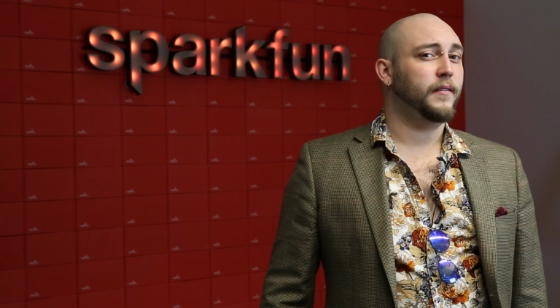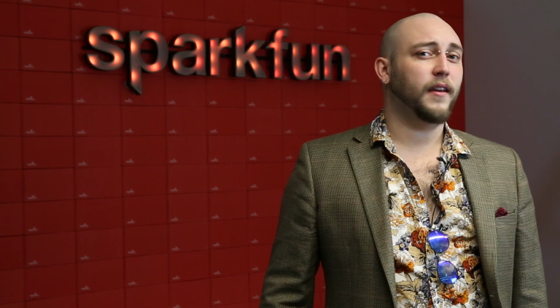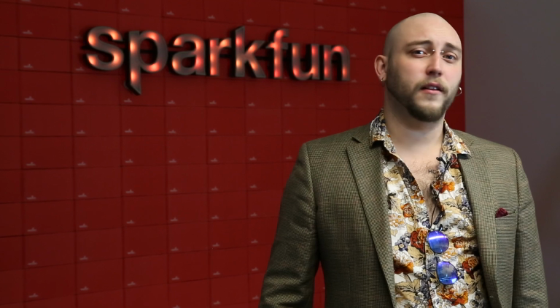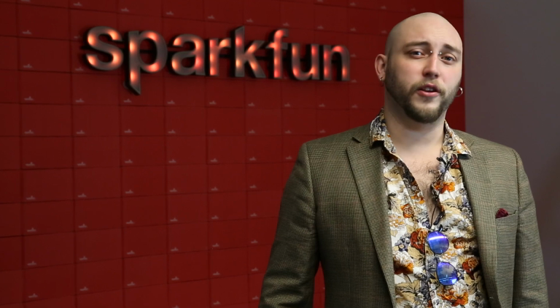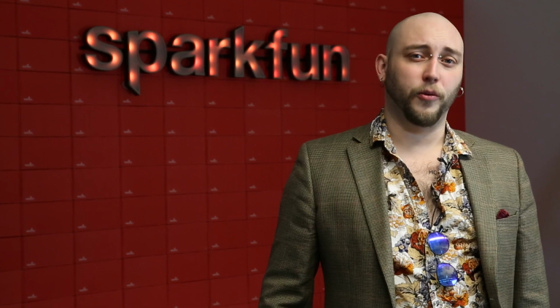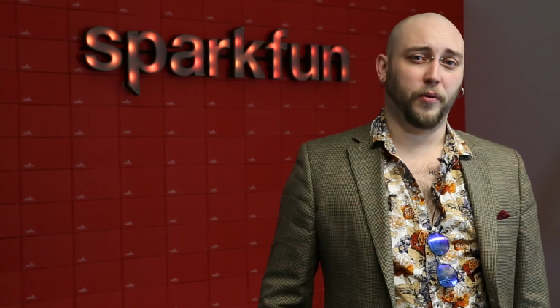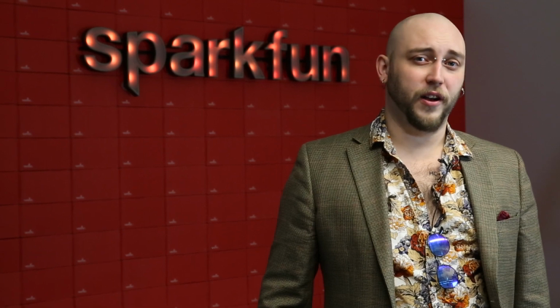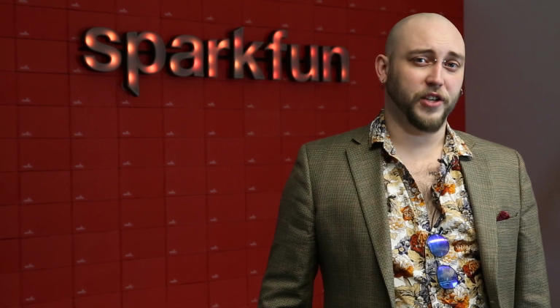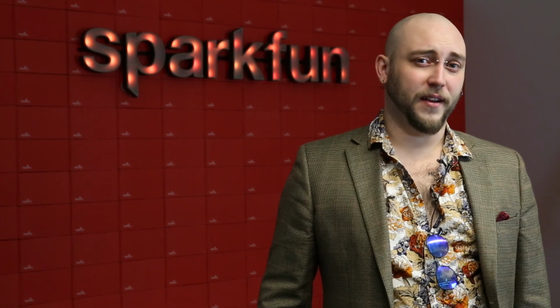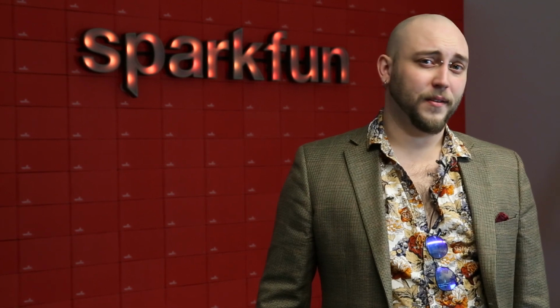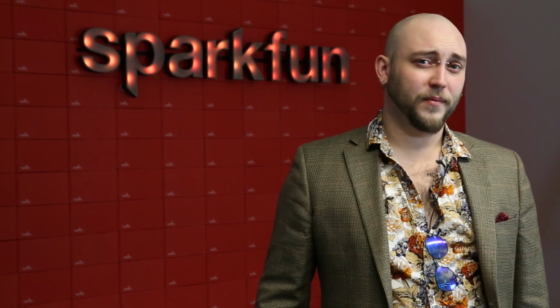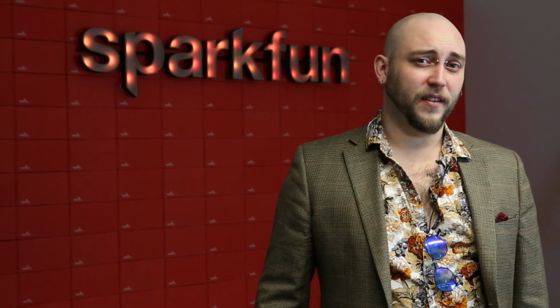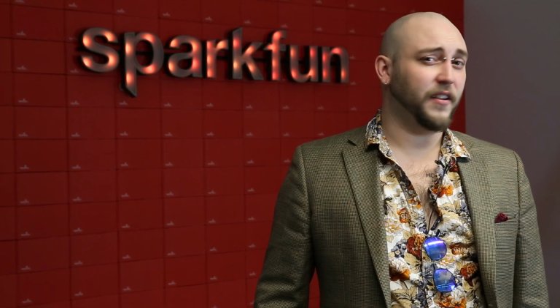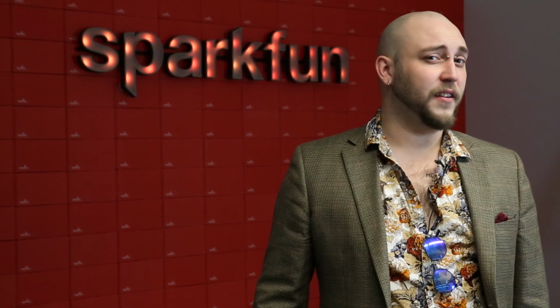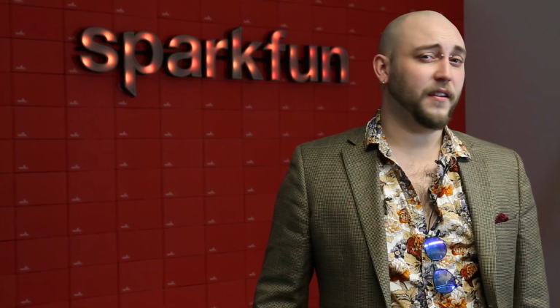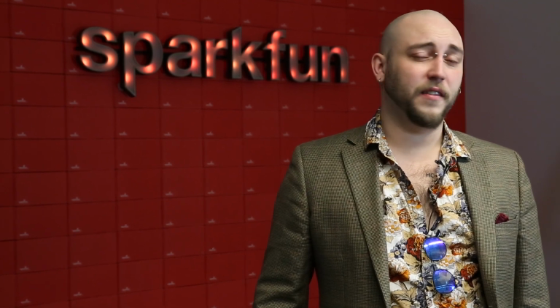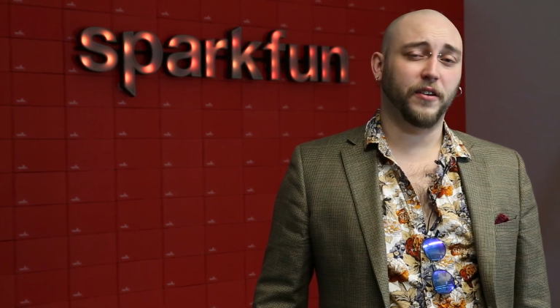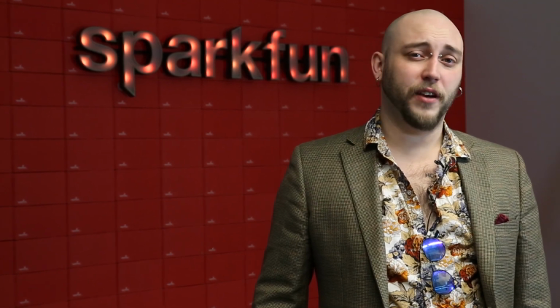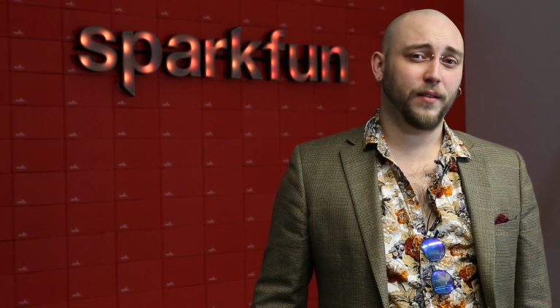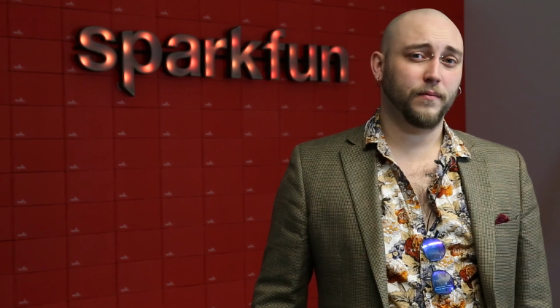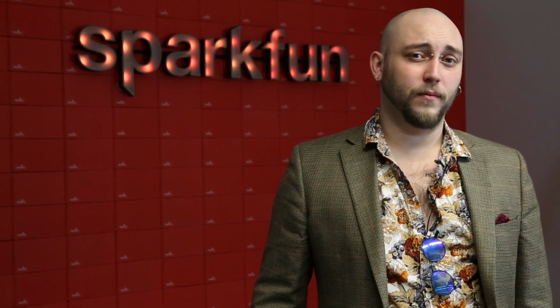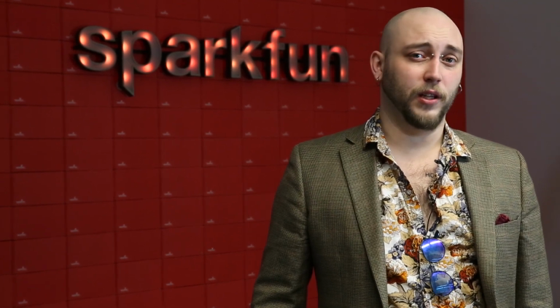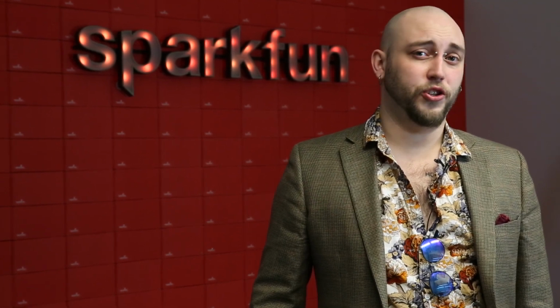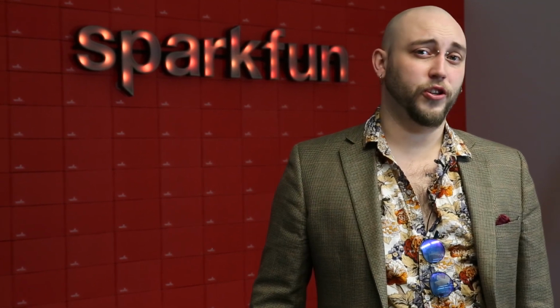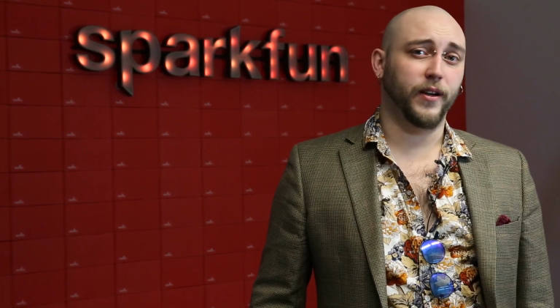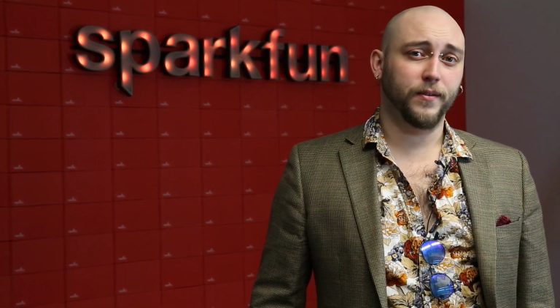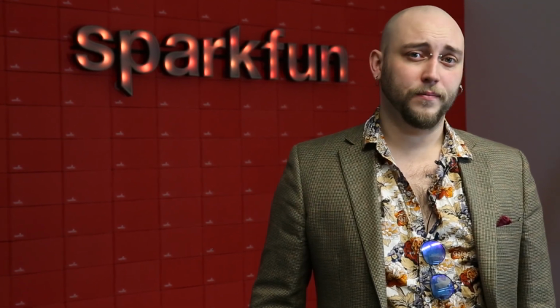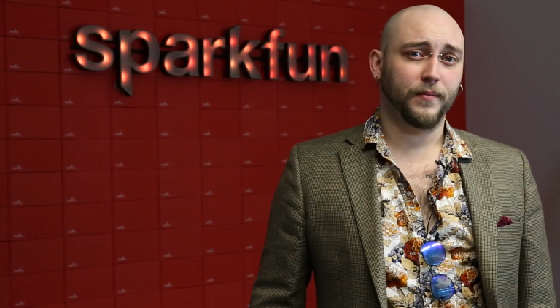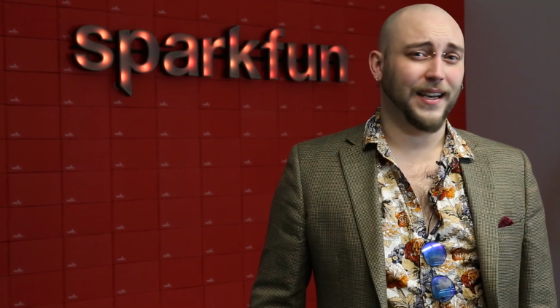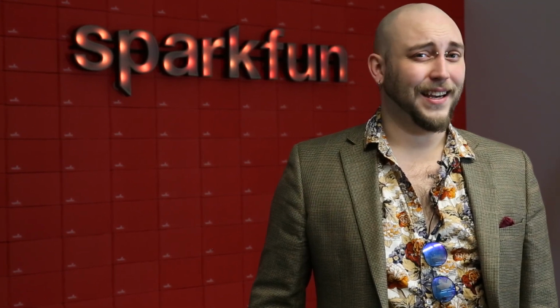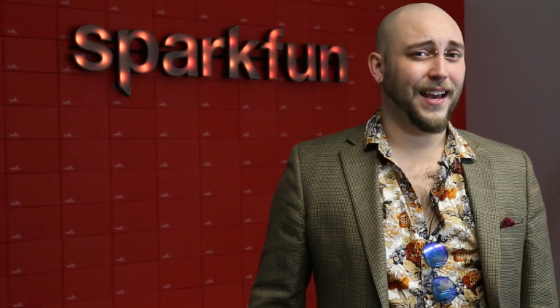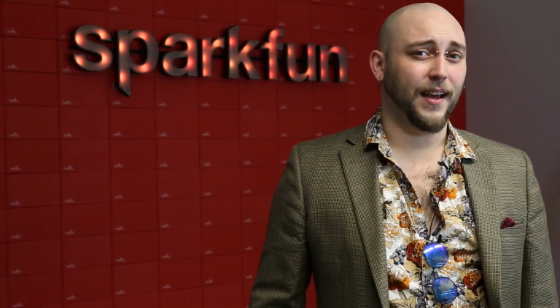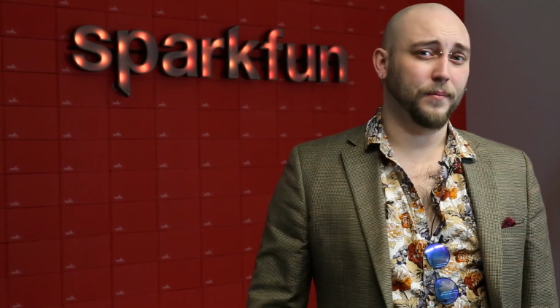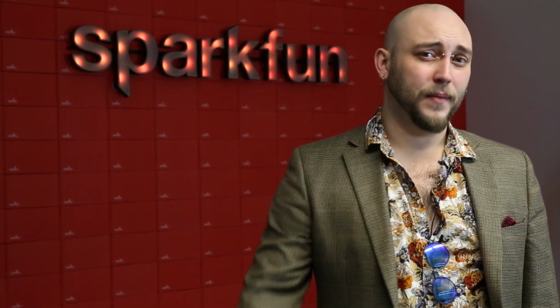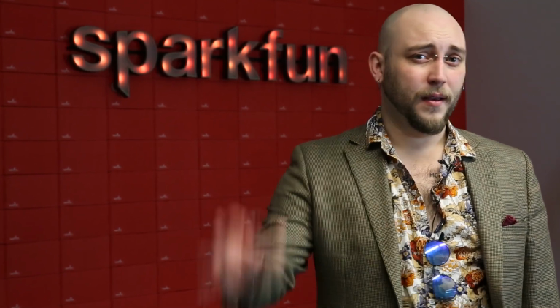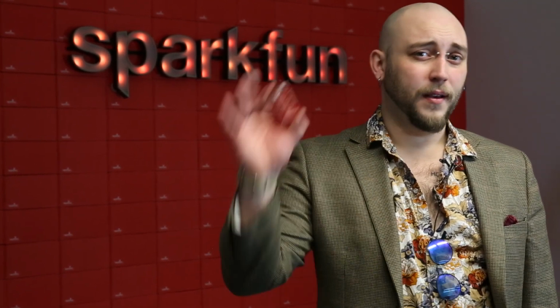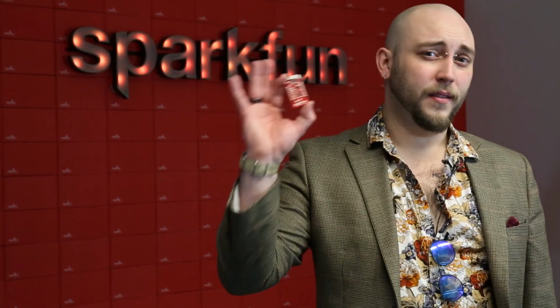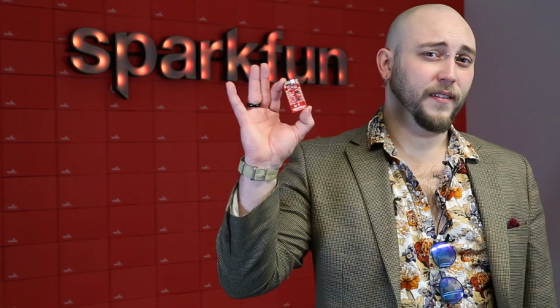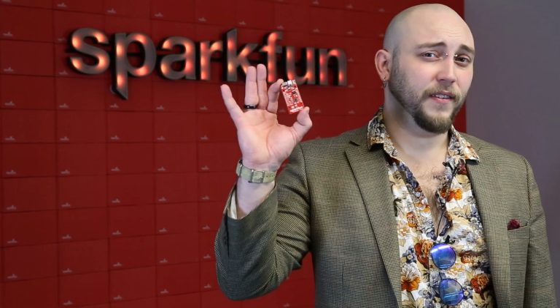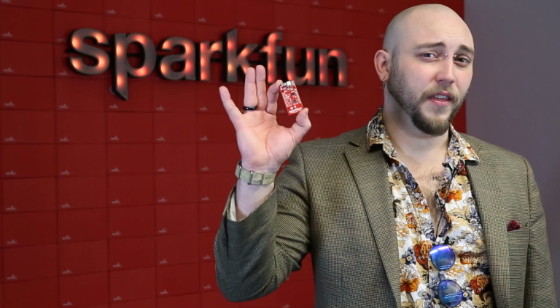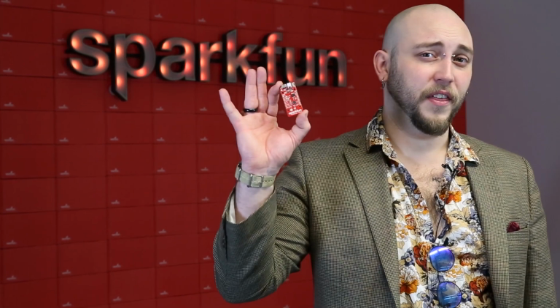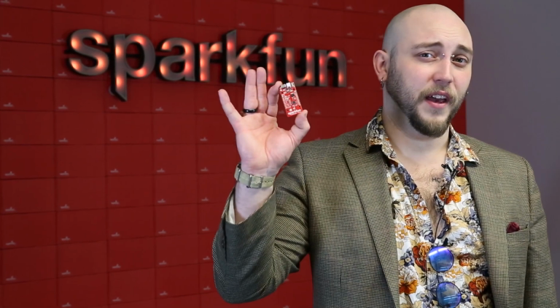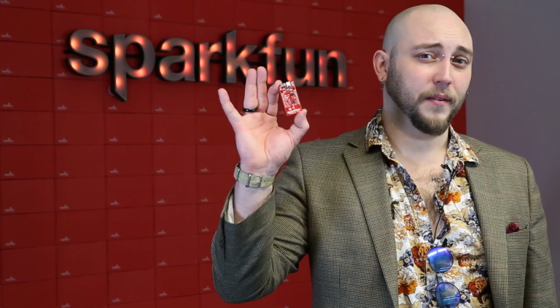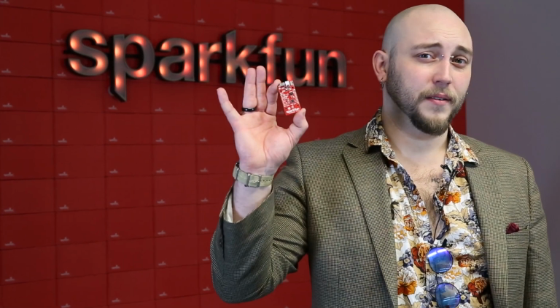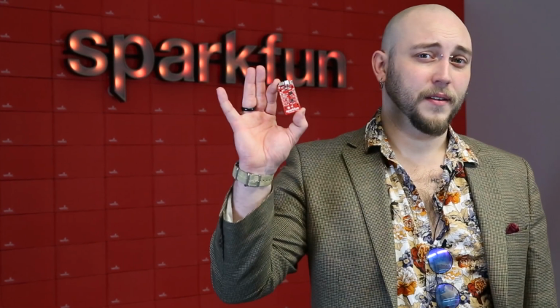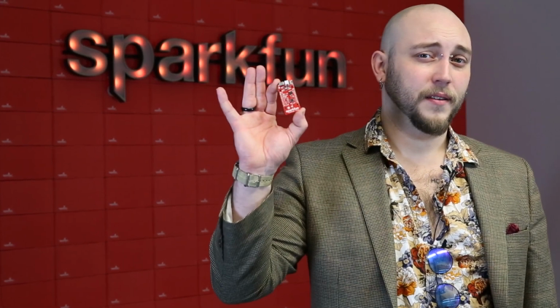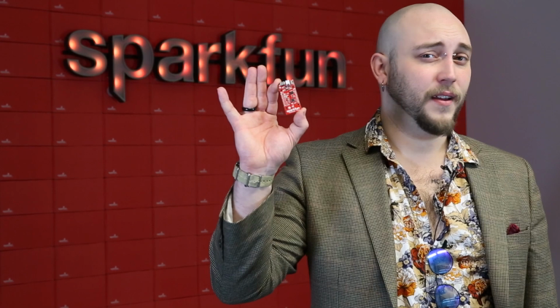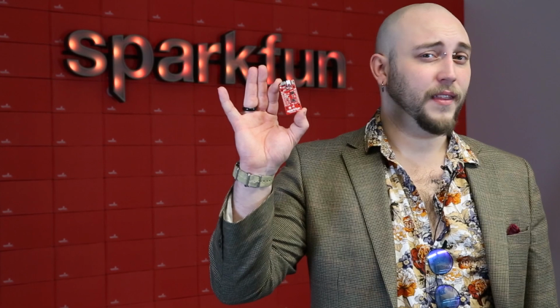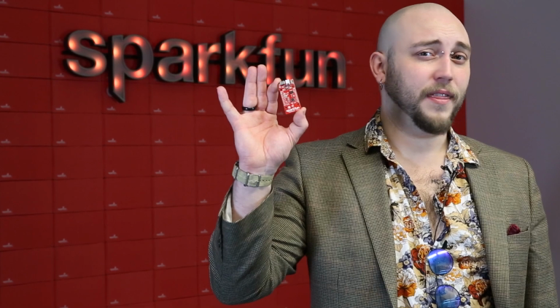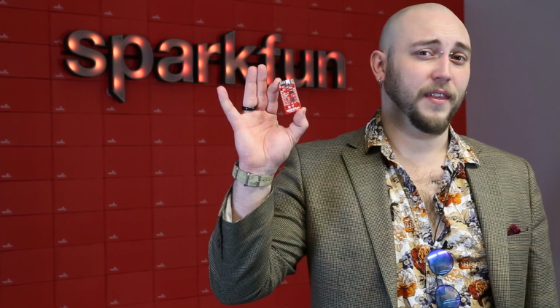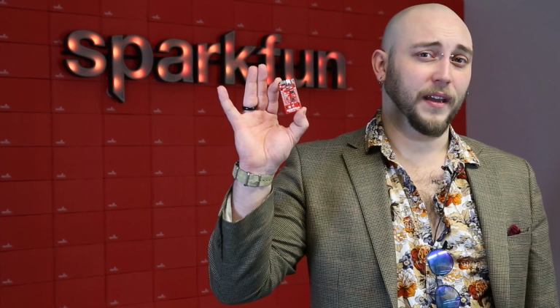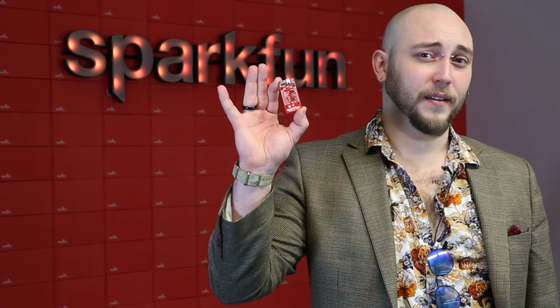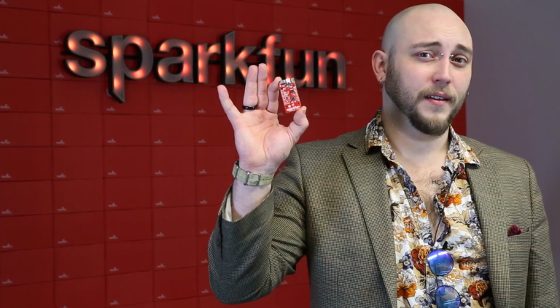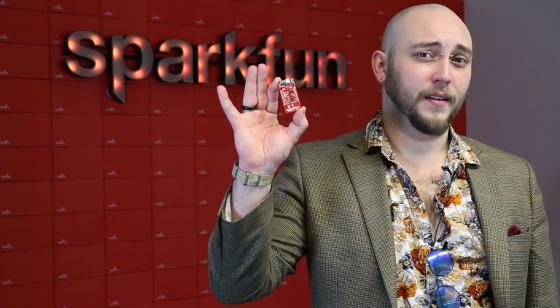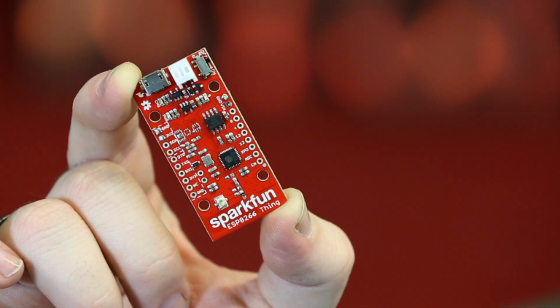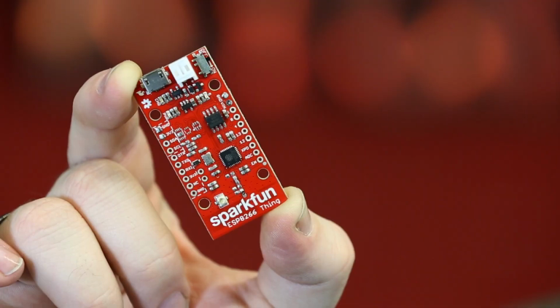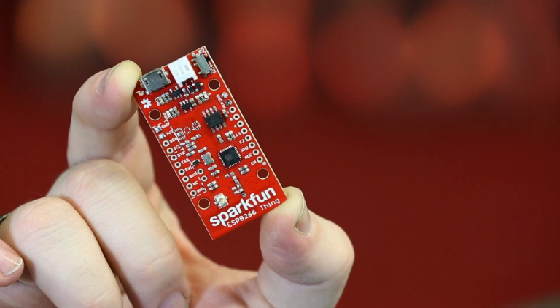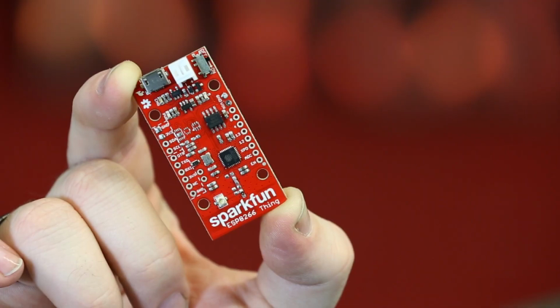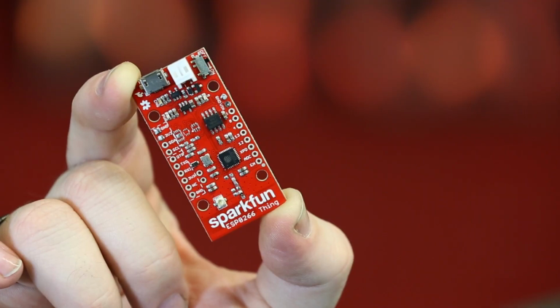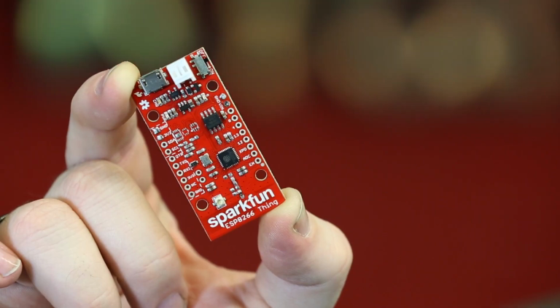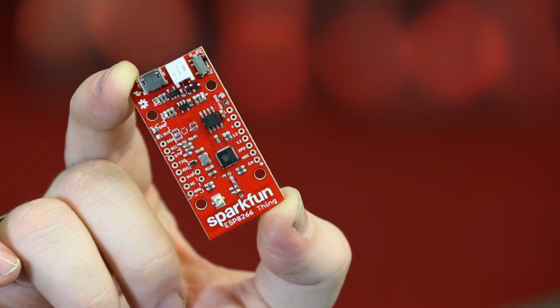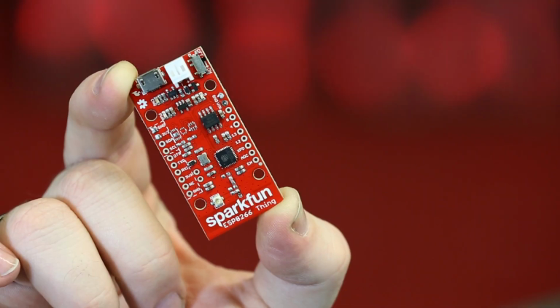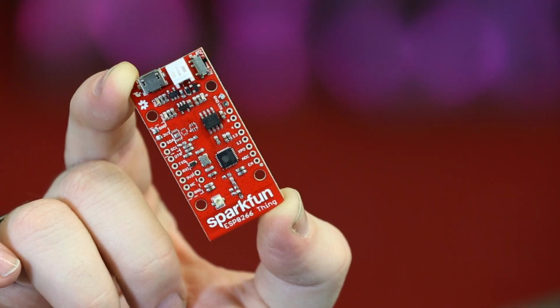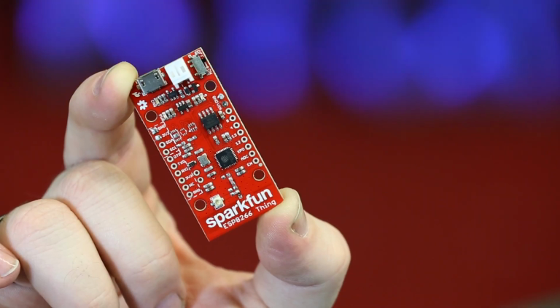Take a look at your project. Does it connect to the internet? Well, it should, and it can't. This is the thing — not that thing. The SparkFun thing.